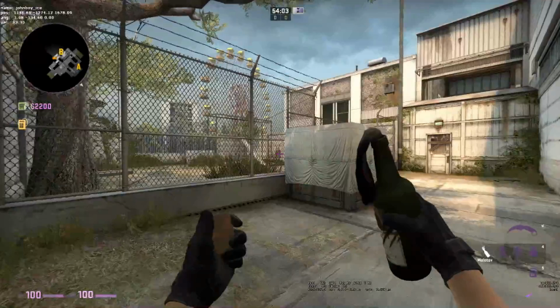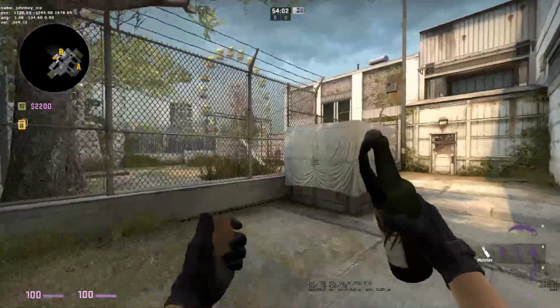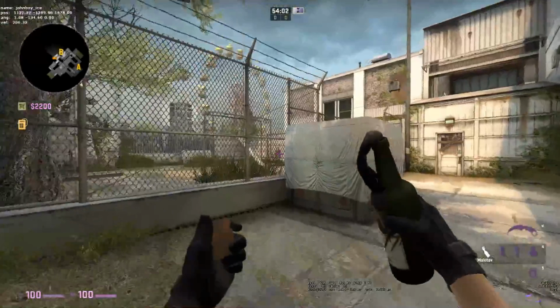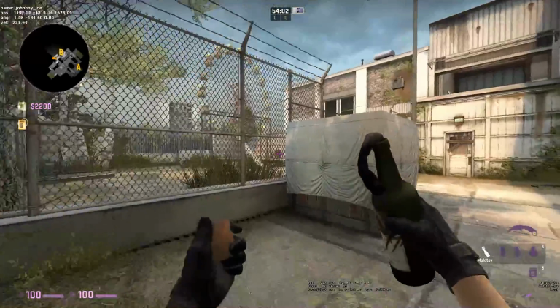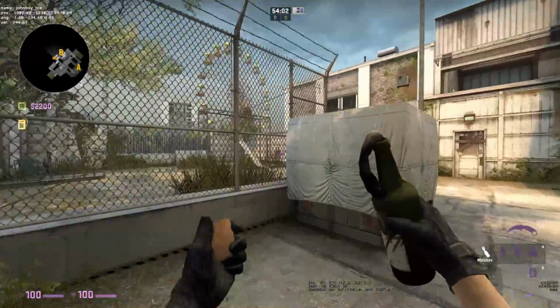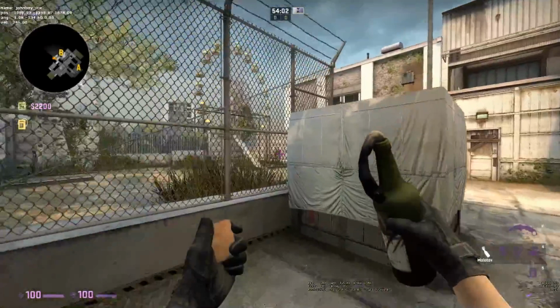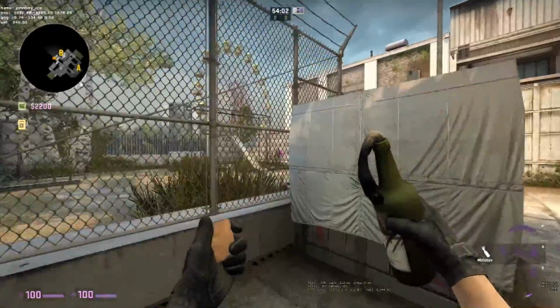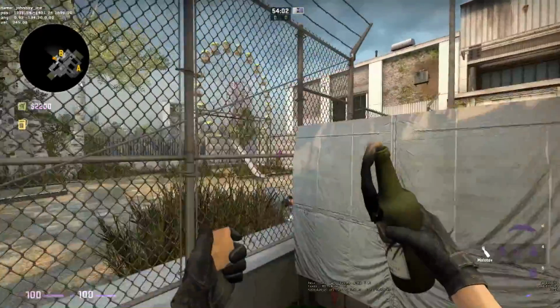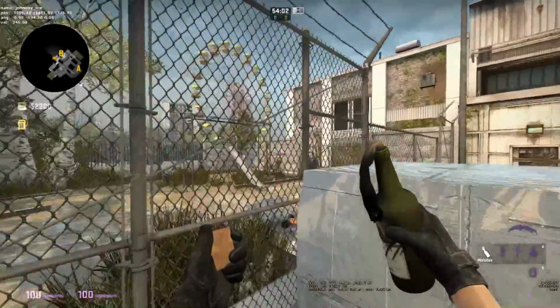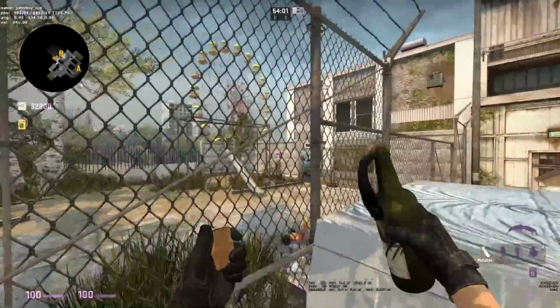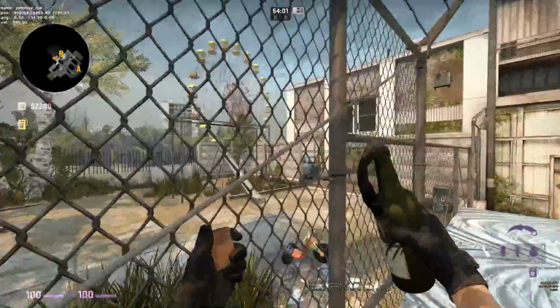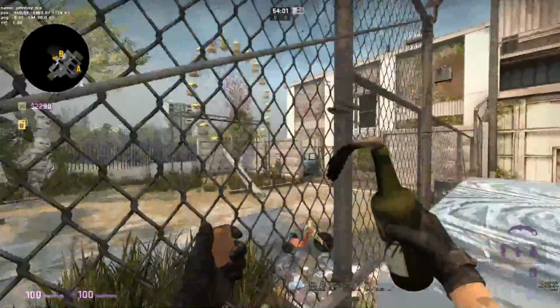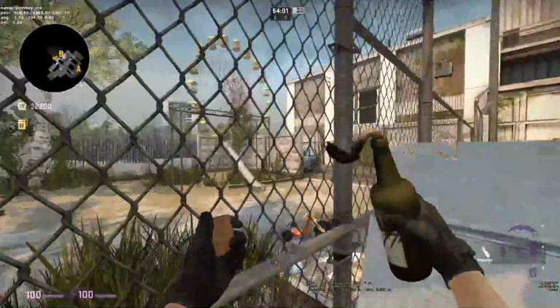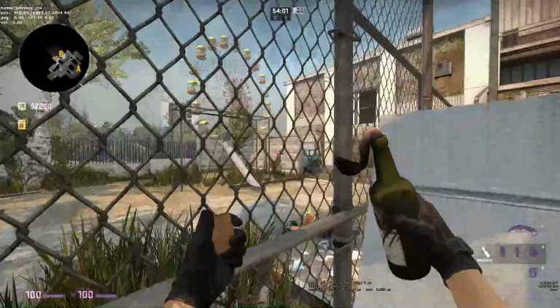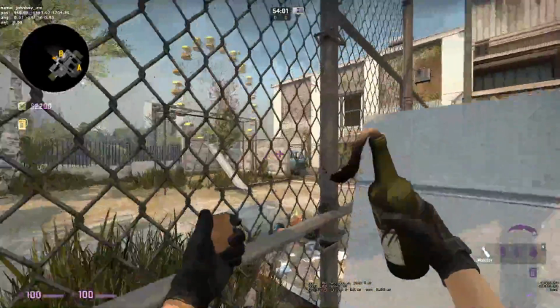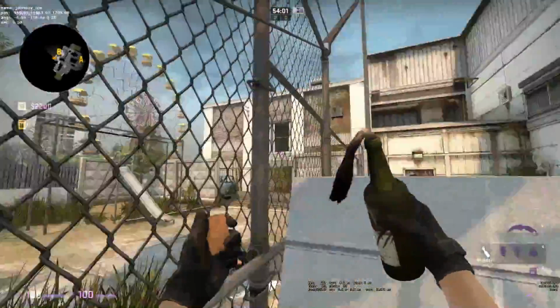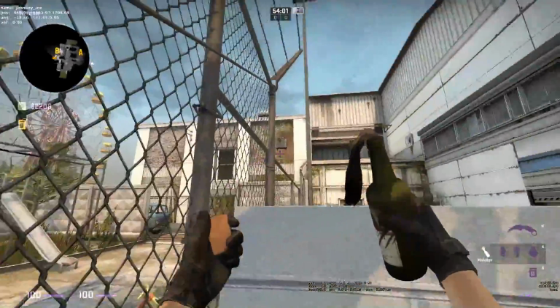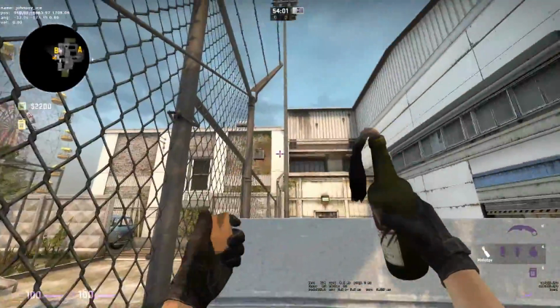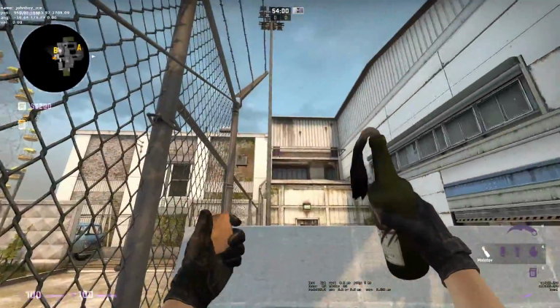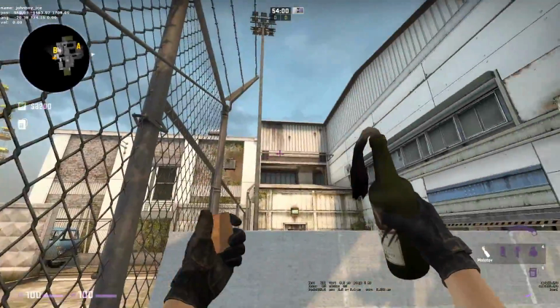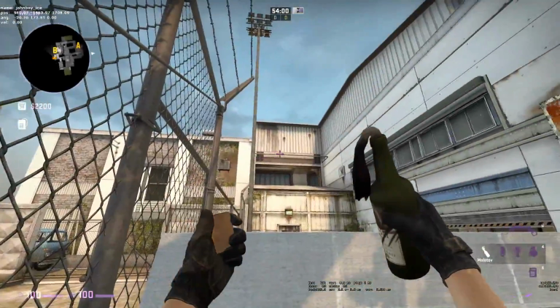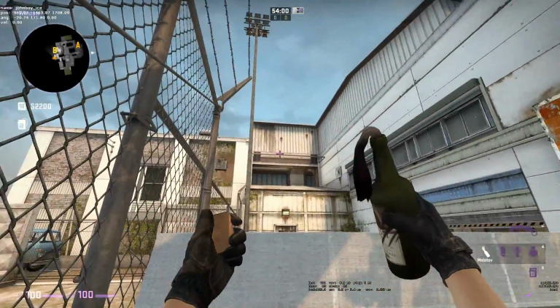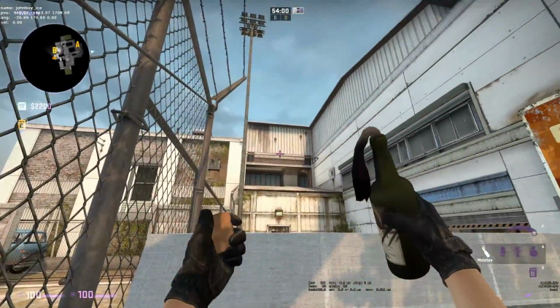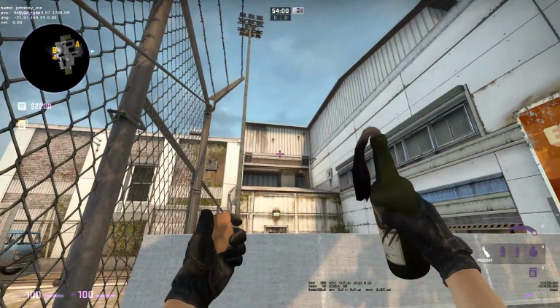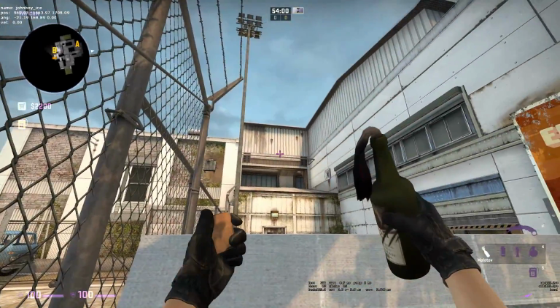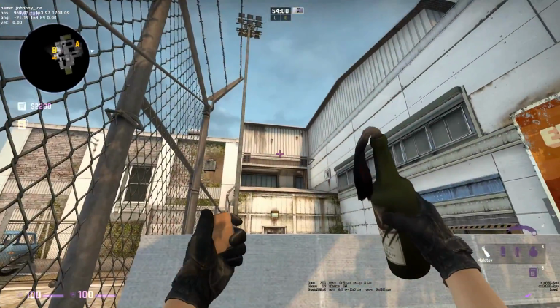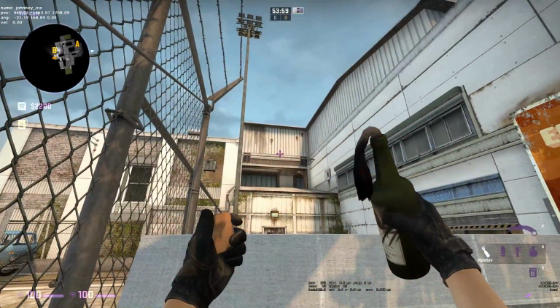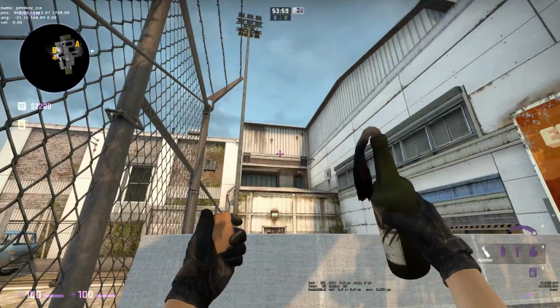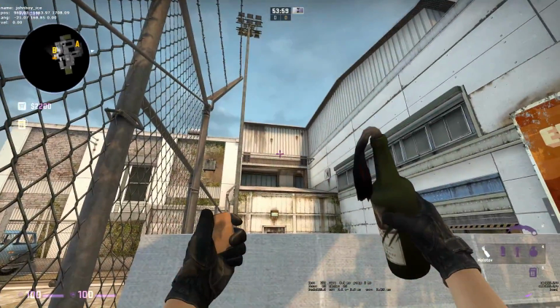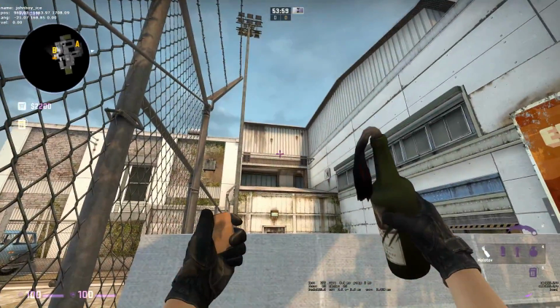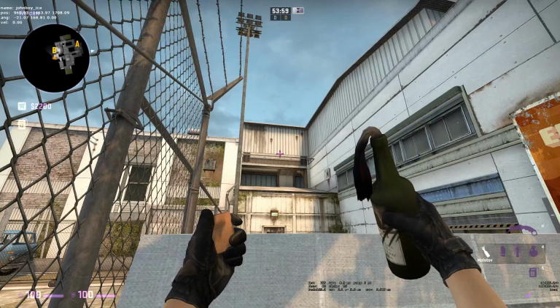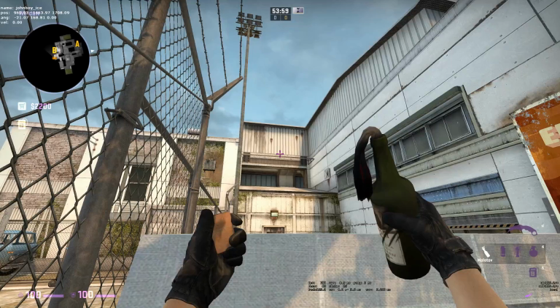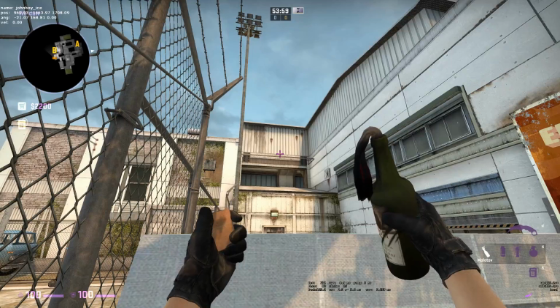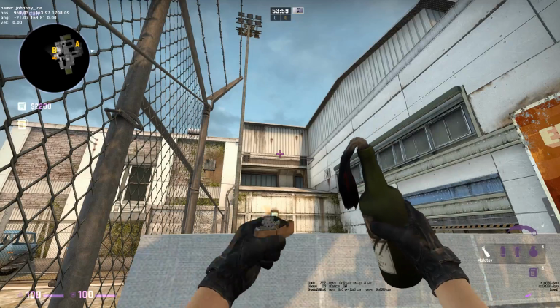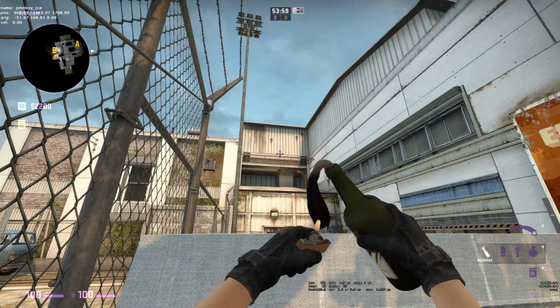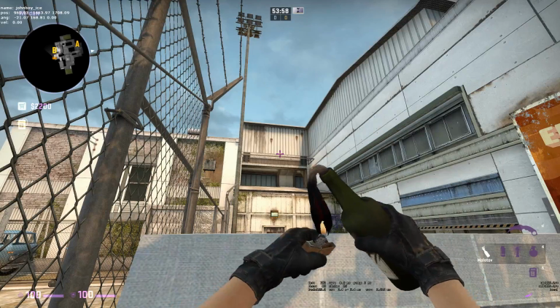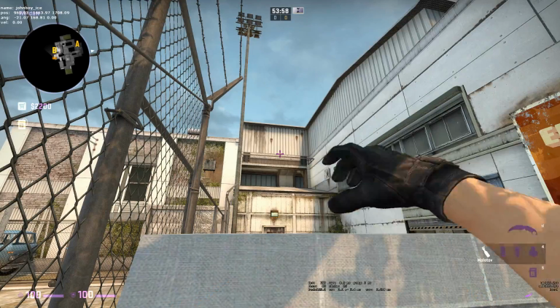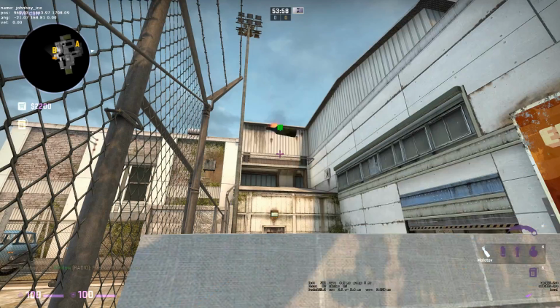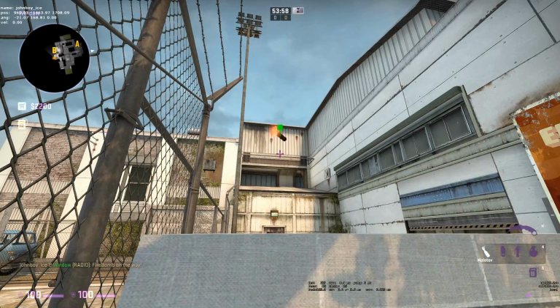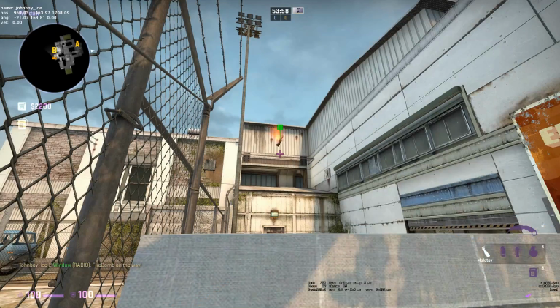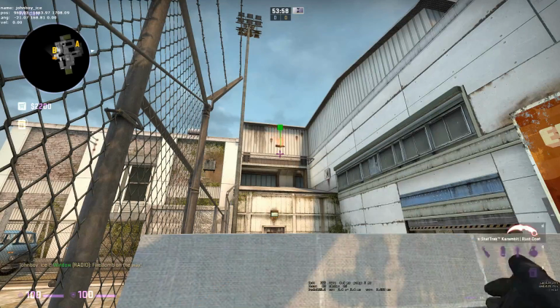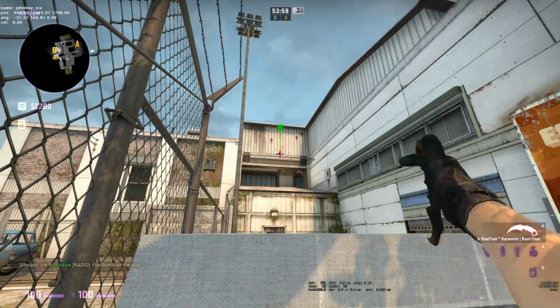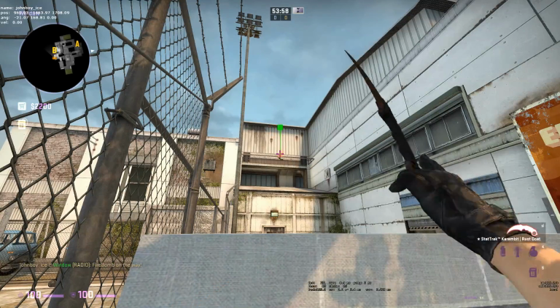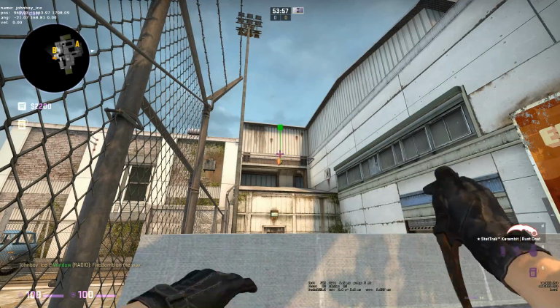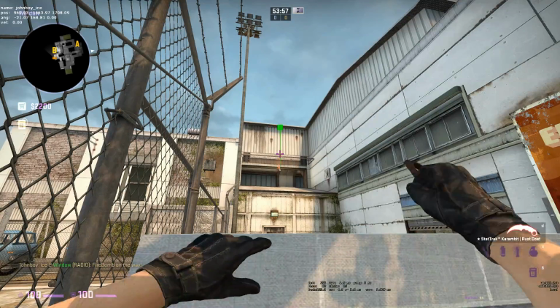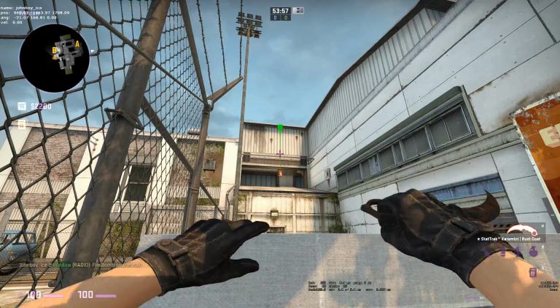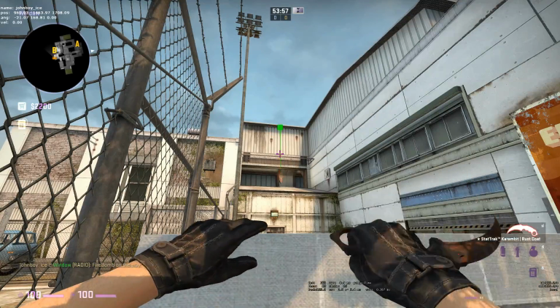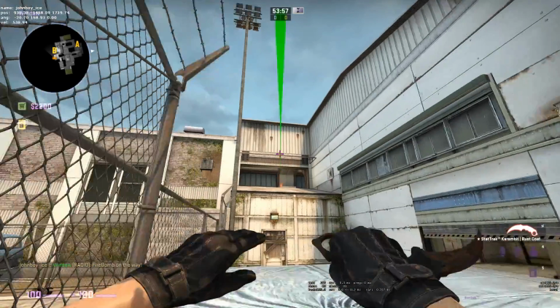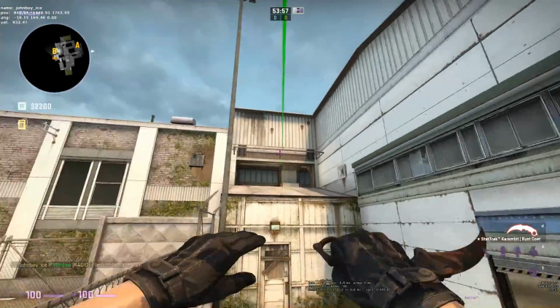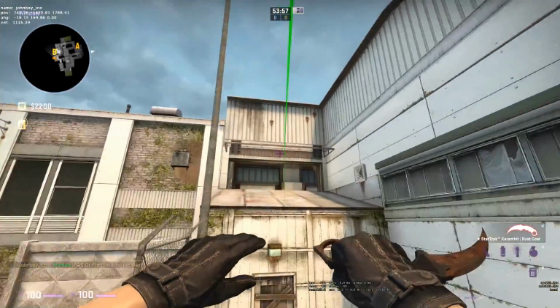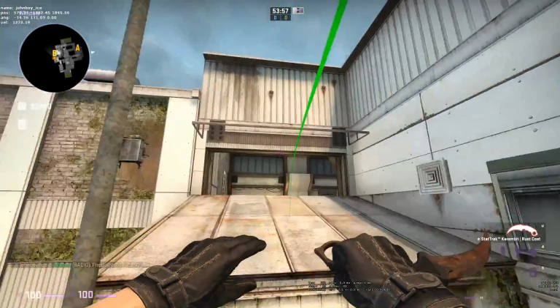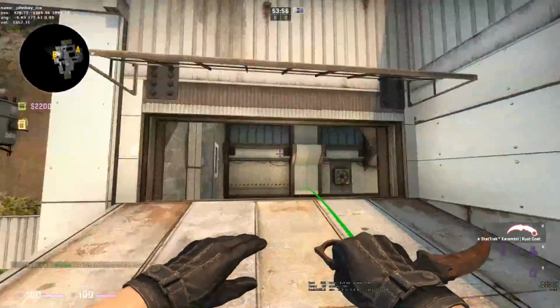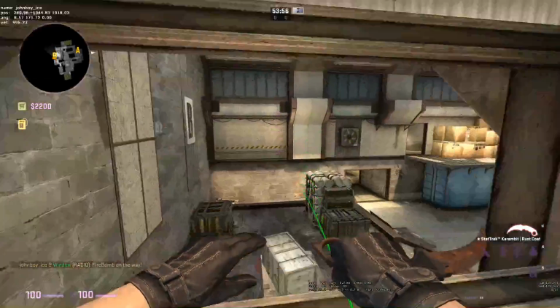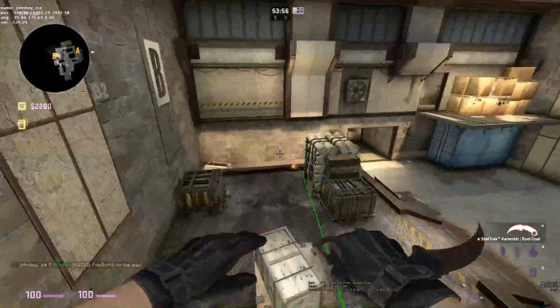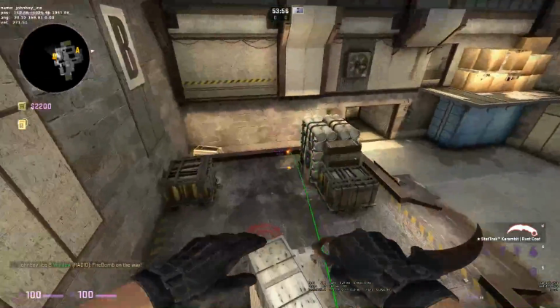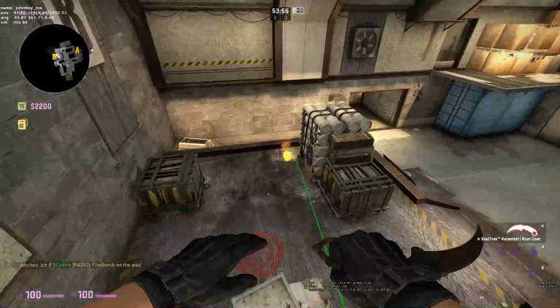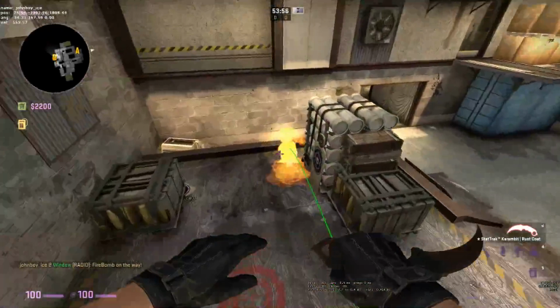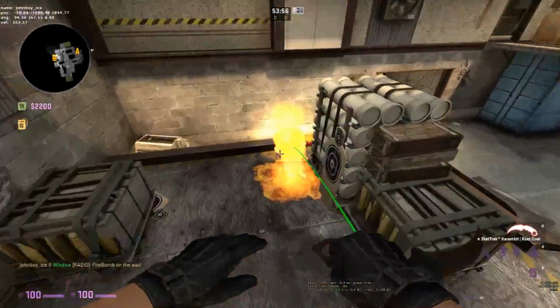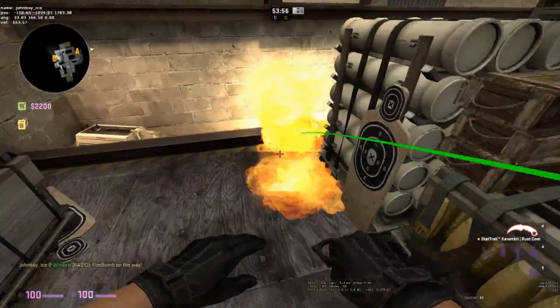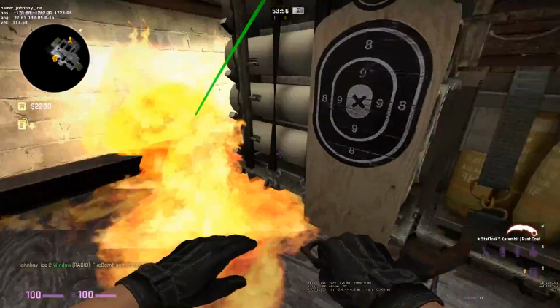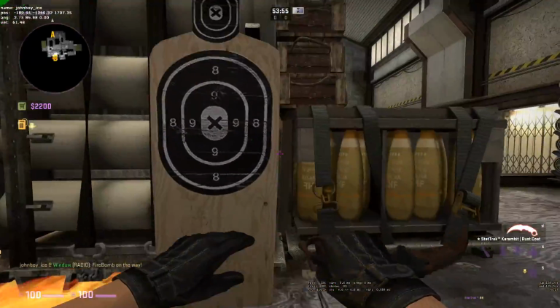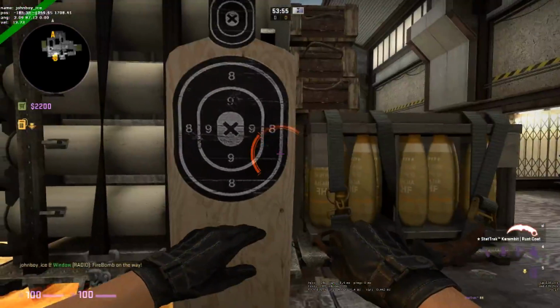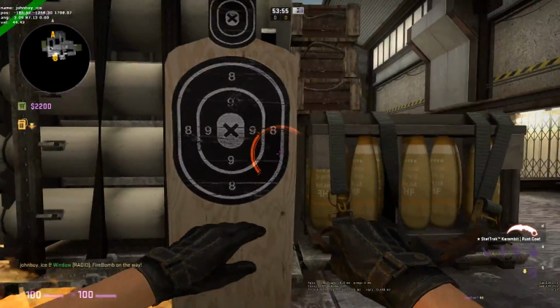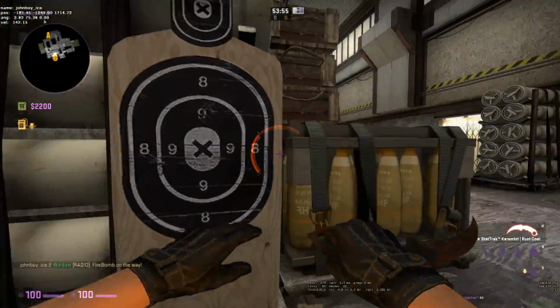The first one is pretty popular and is thrown from the corner at this box. Just aim at the black mark on the wall and throw. This covers a Molotov headshot as well as behind the box.